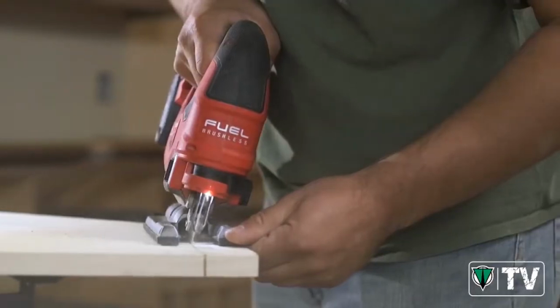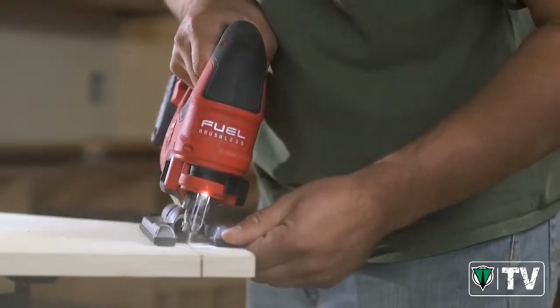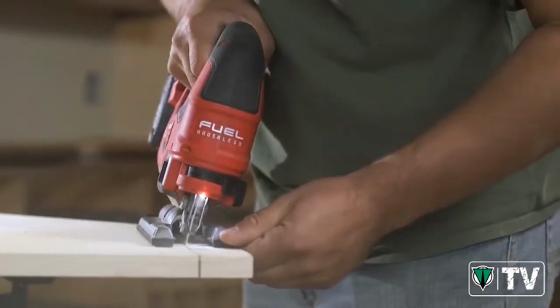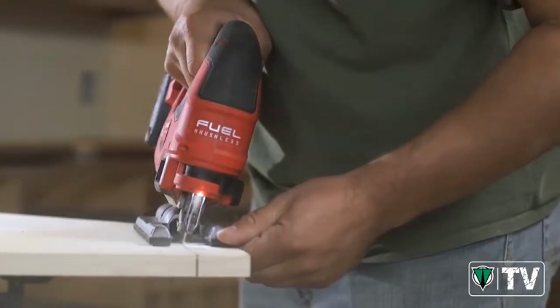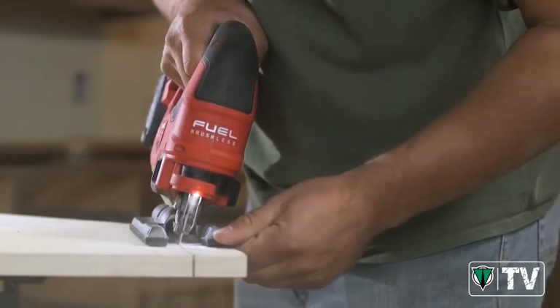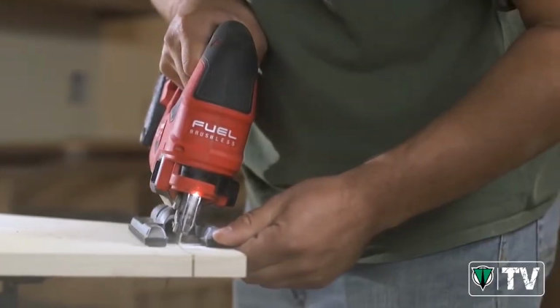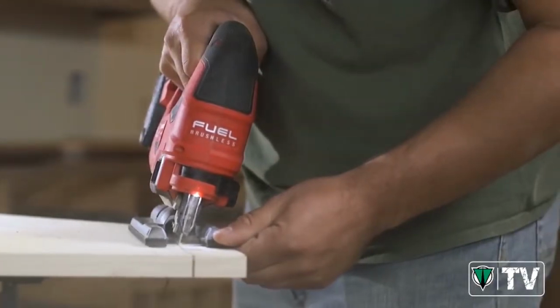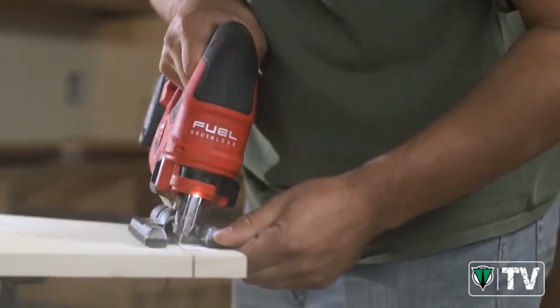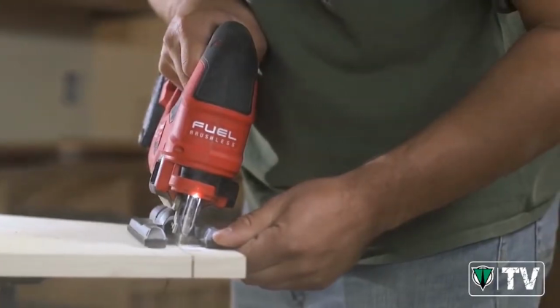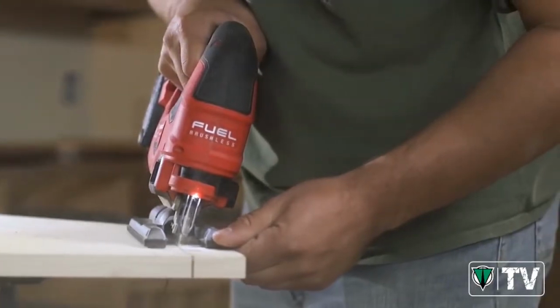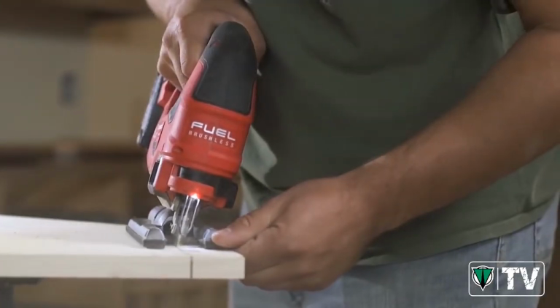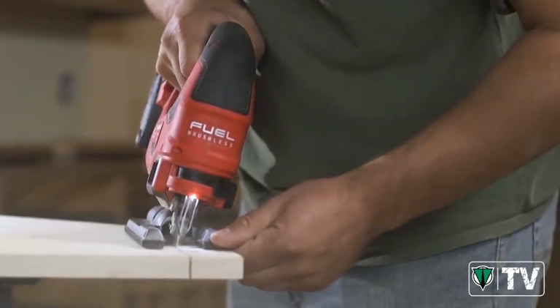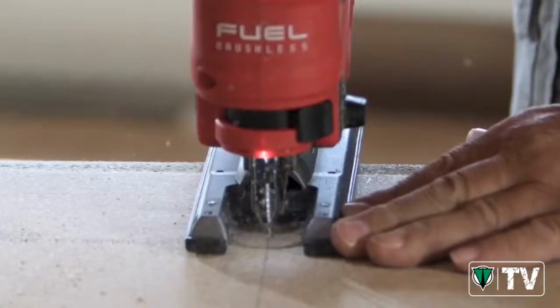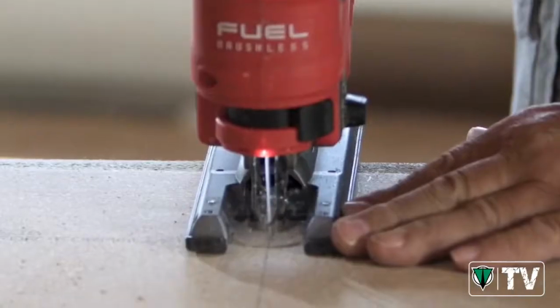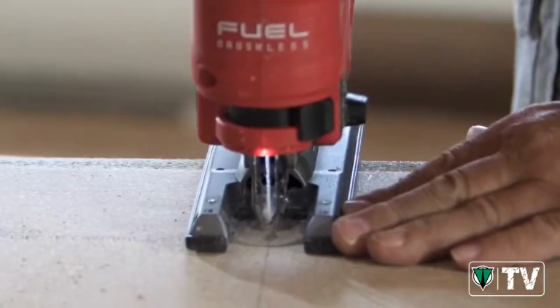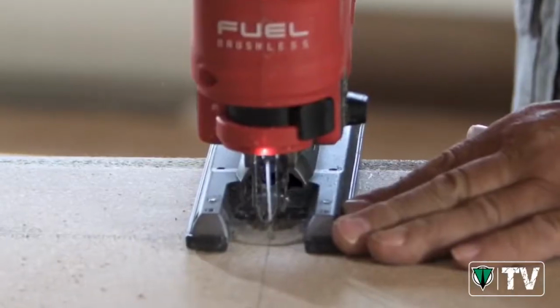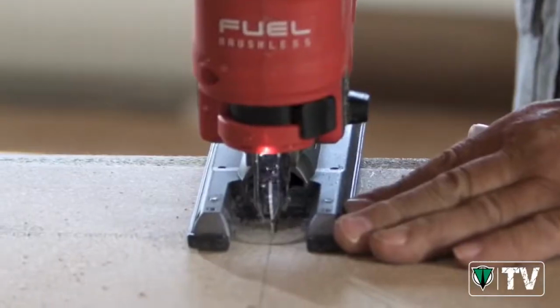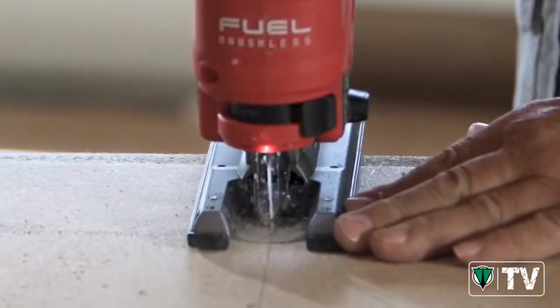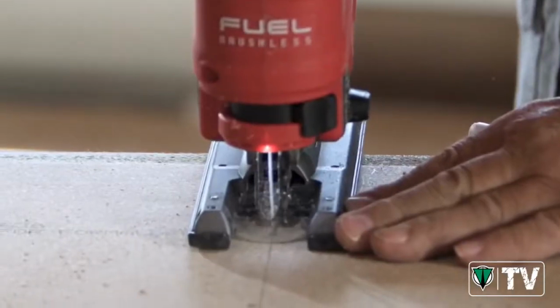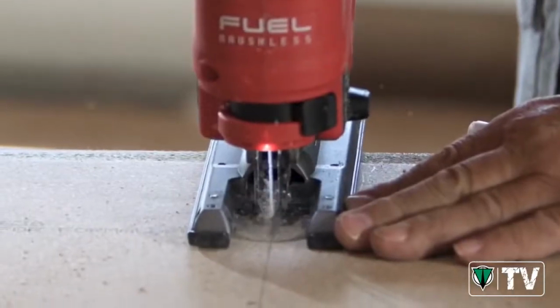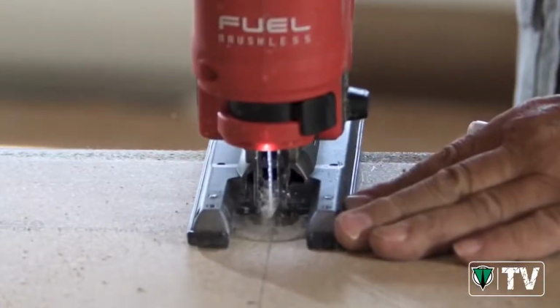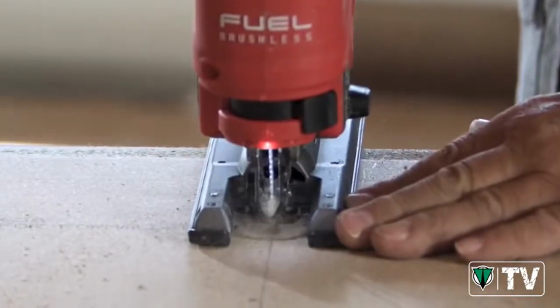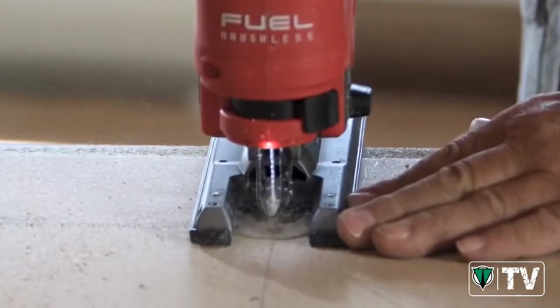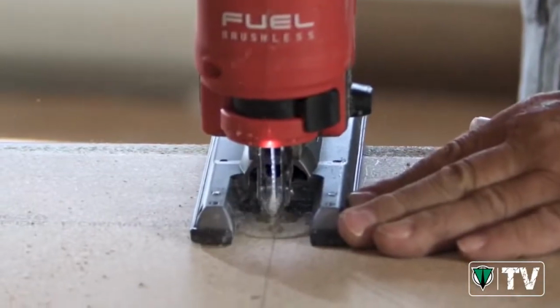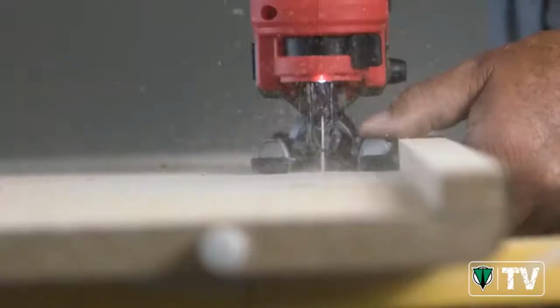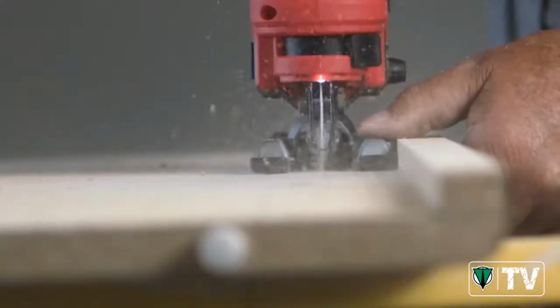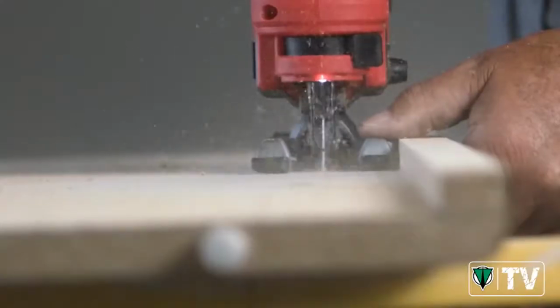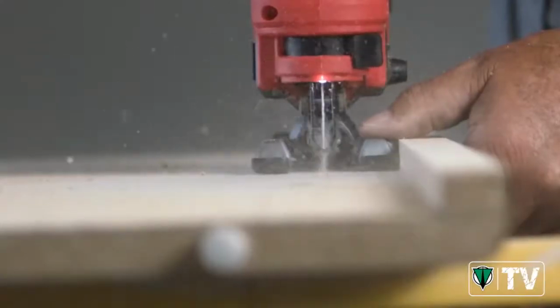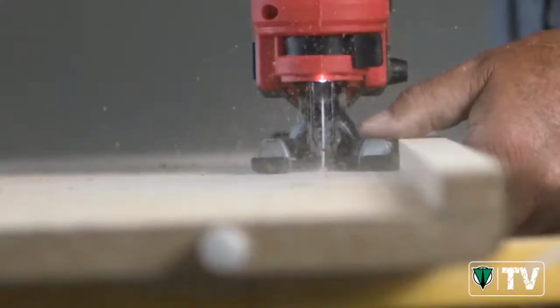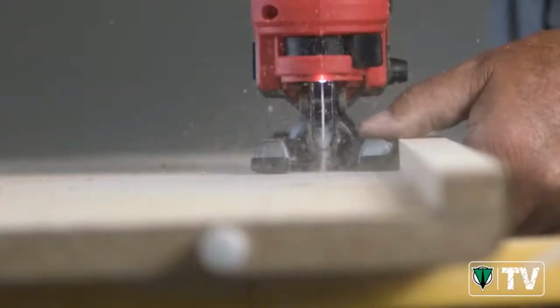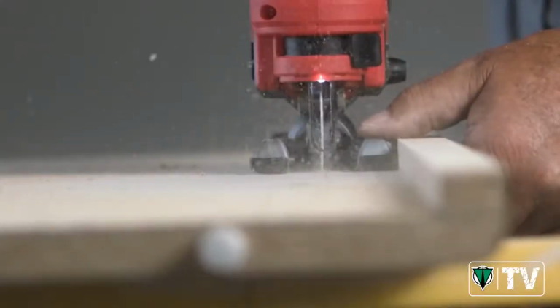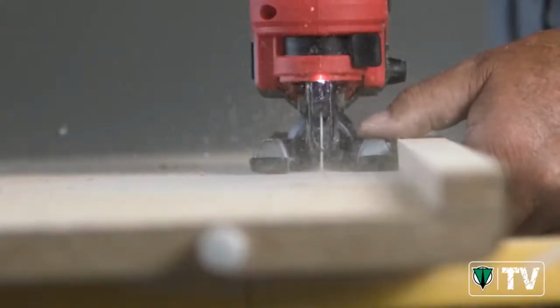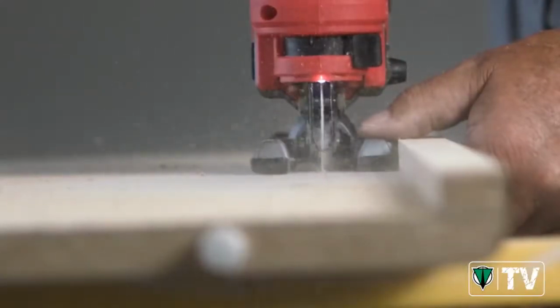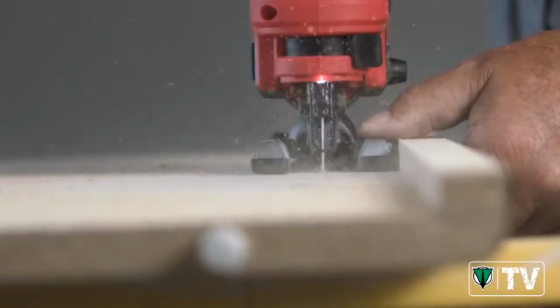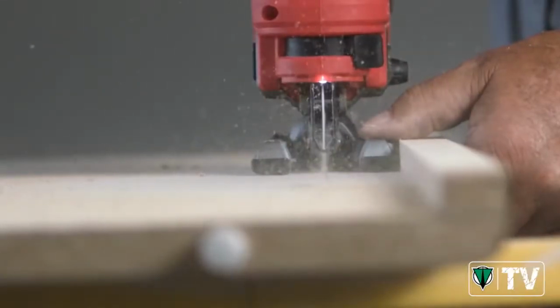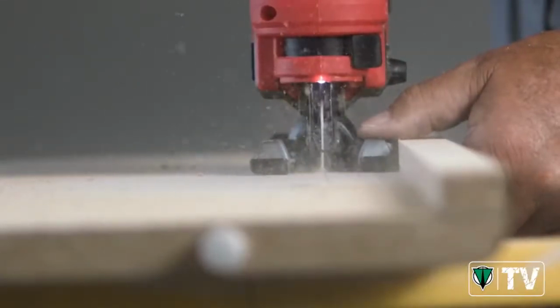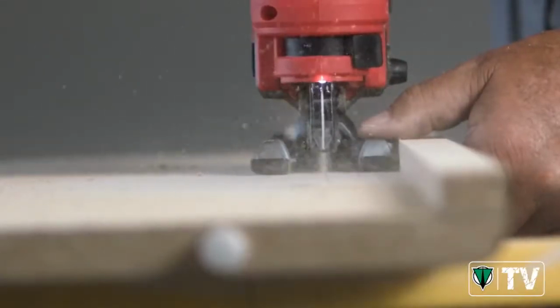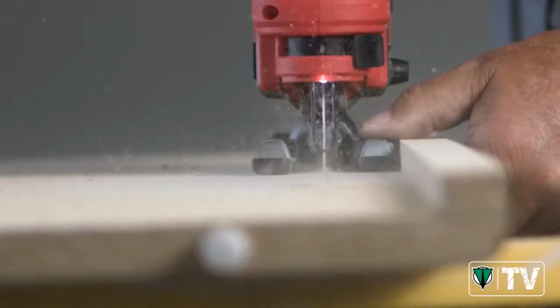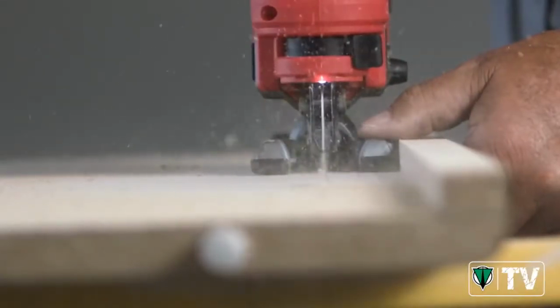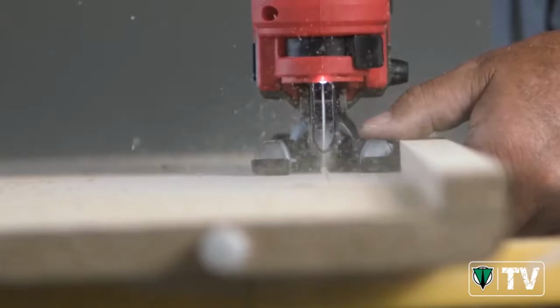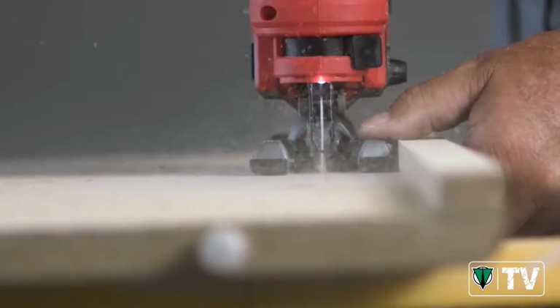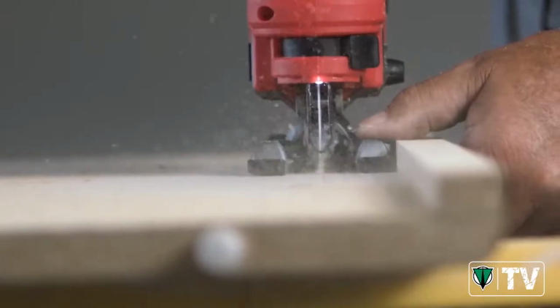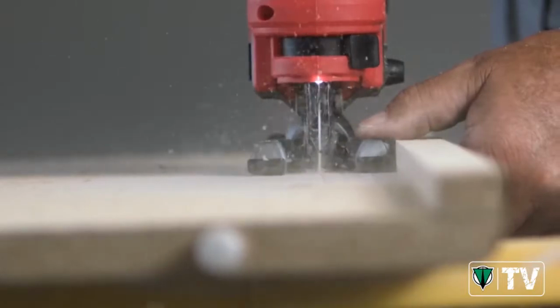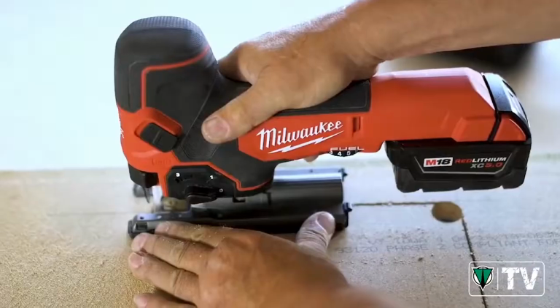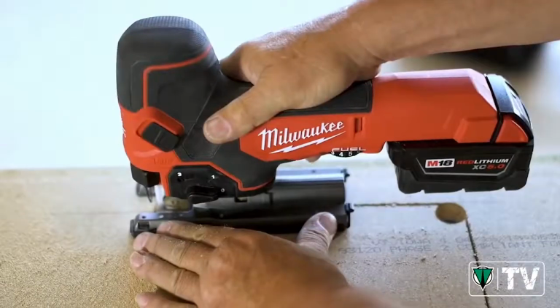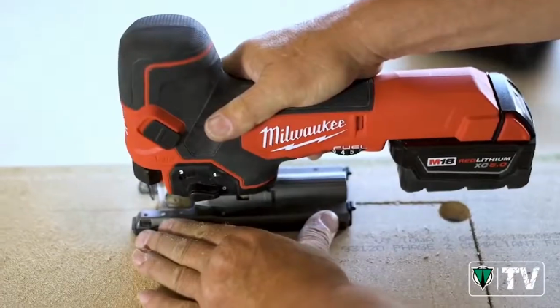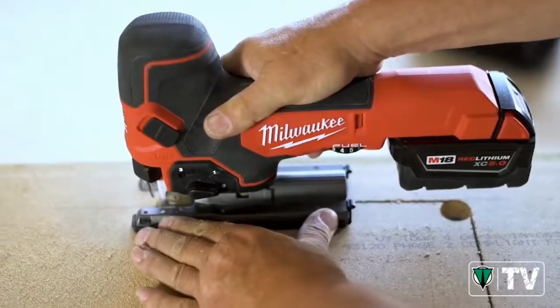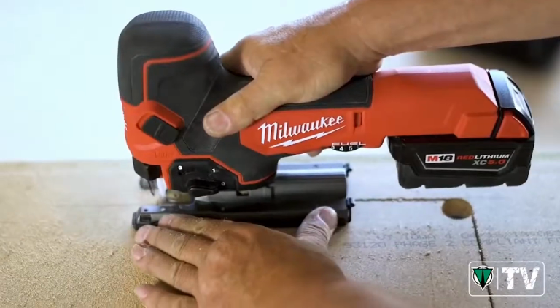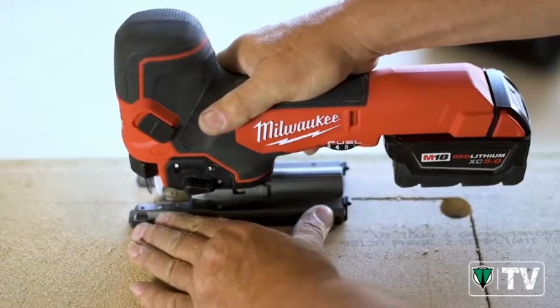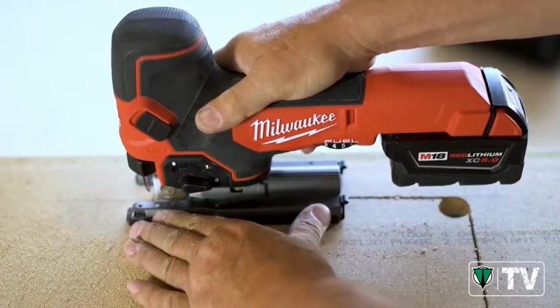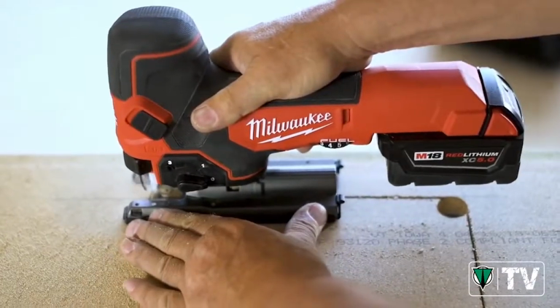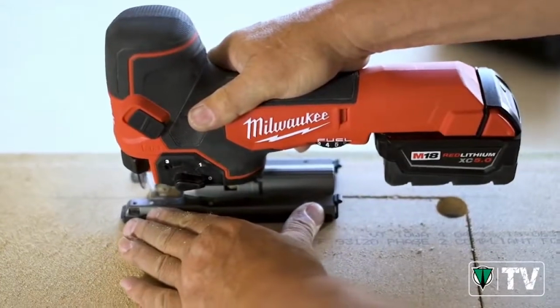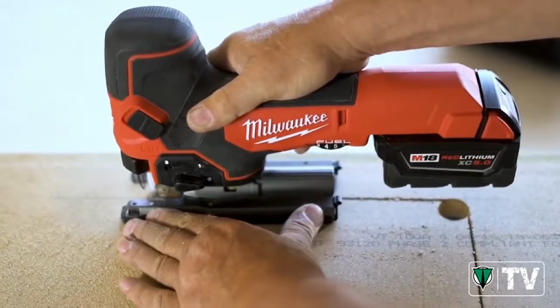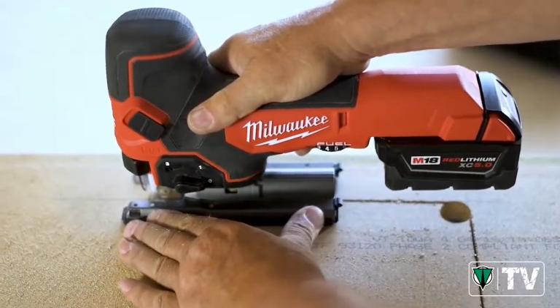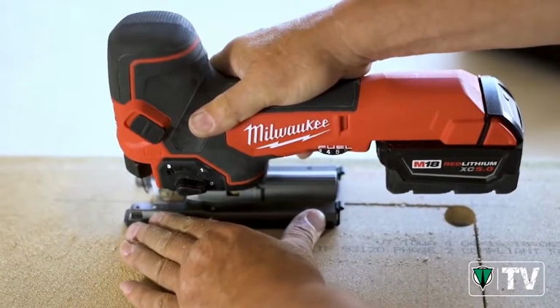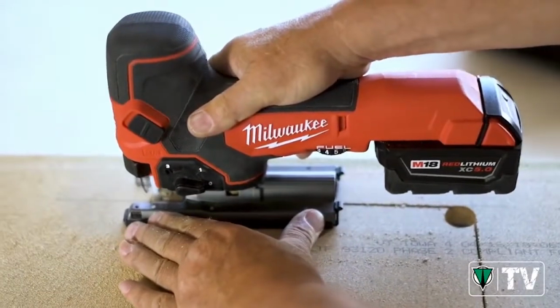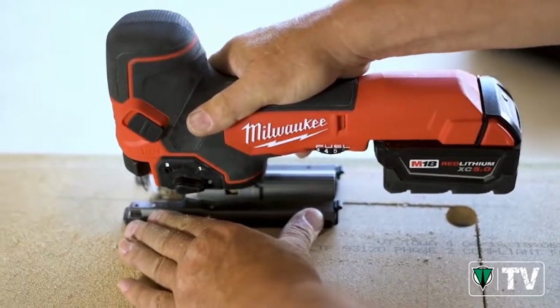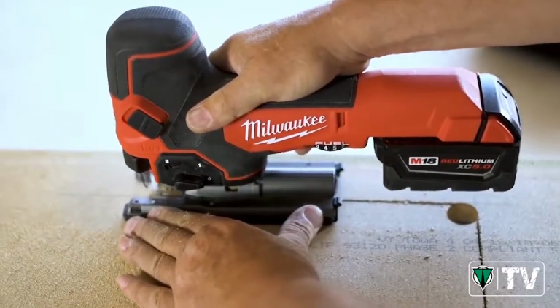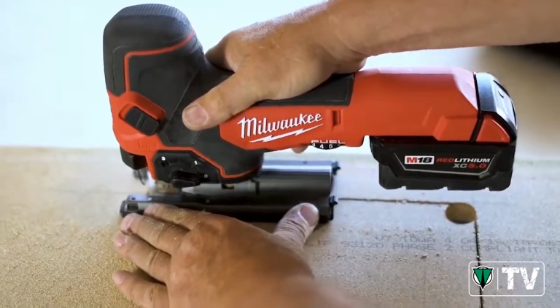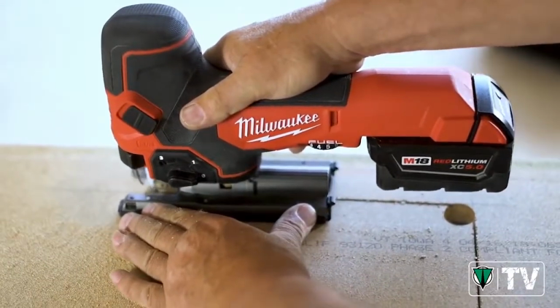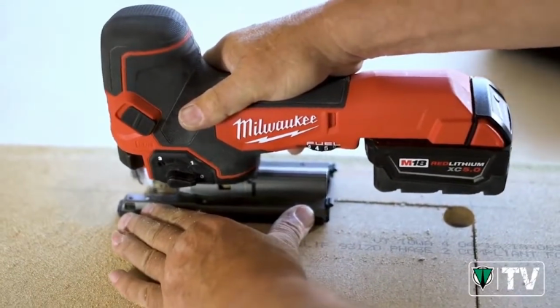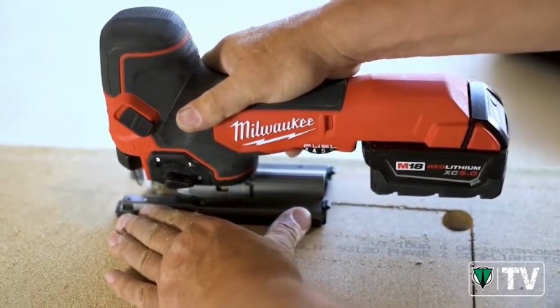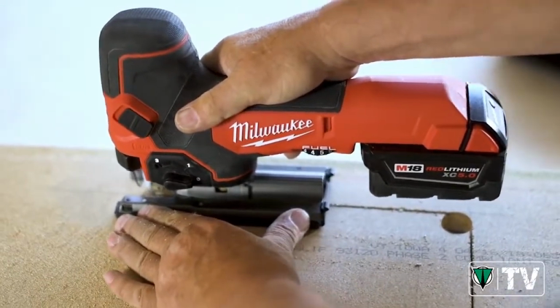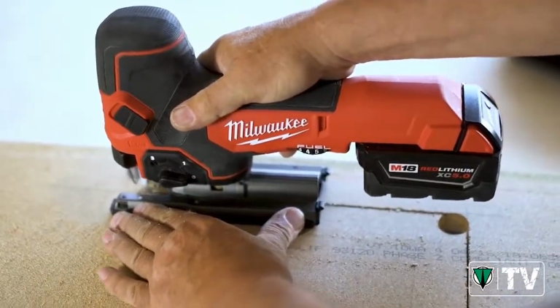There's so many times that you're cutting and you can't see your line because all the material builds up there. And now with the blower switch, it clears it all off. It saves you so much time.